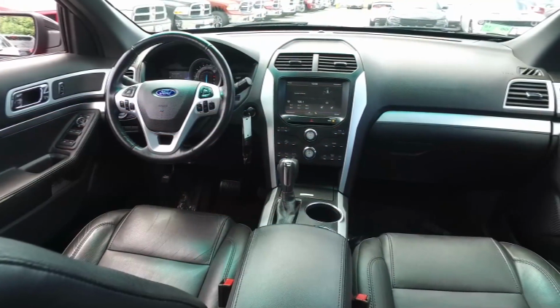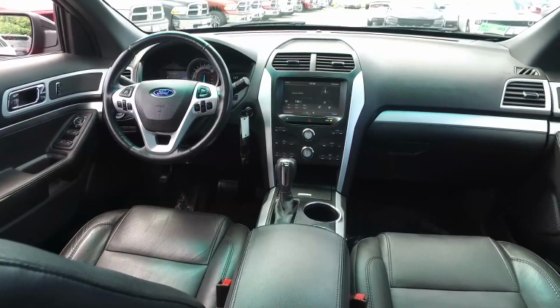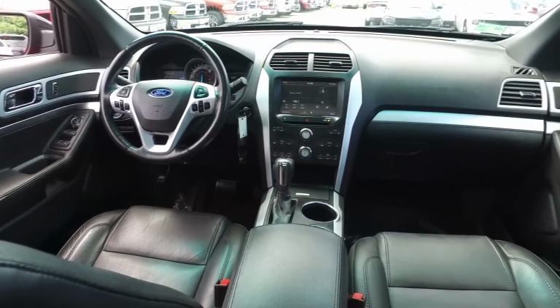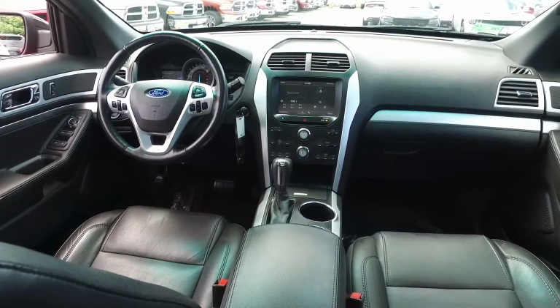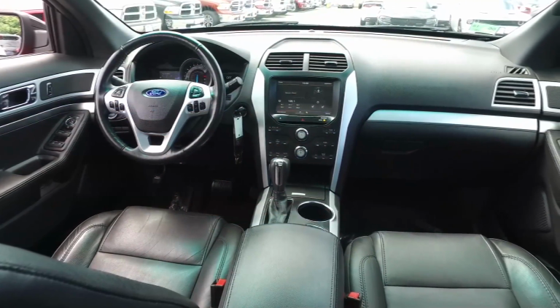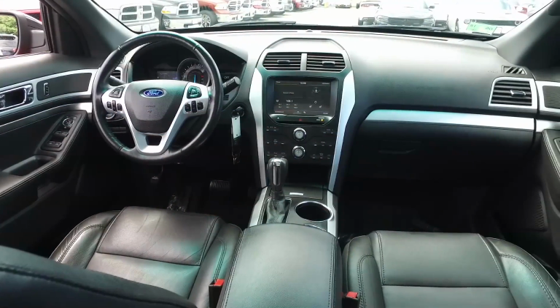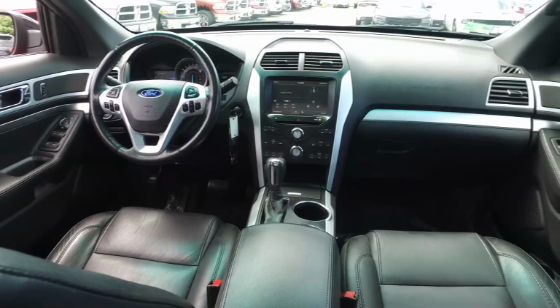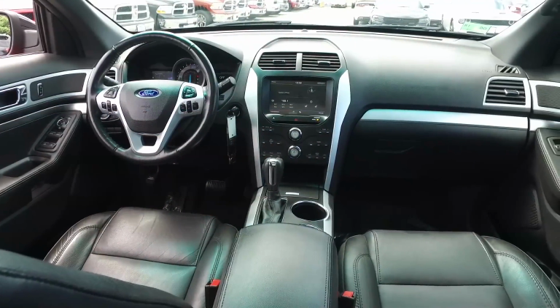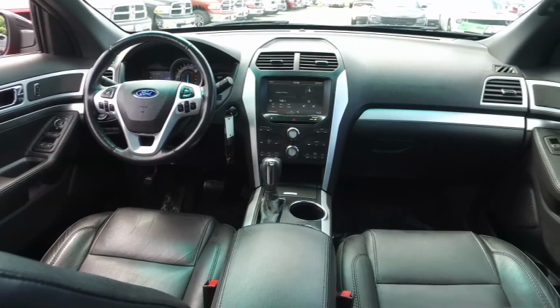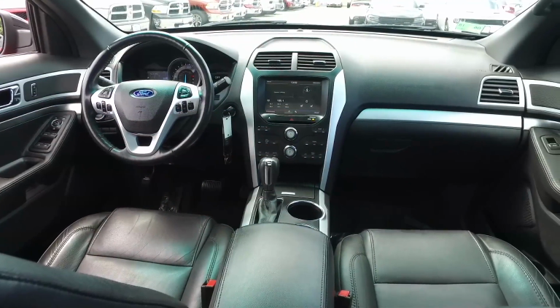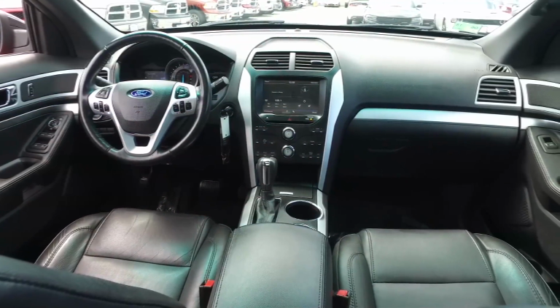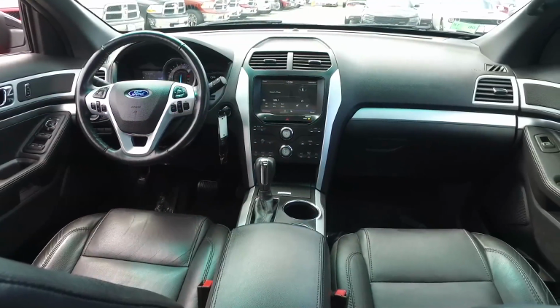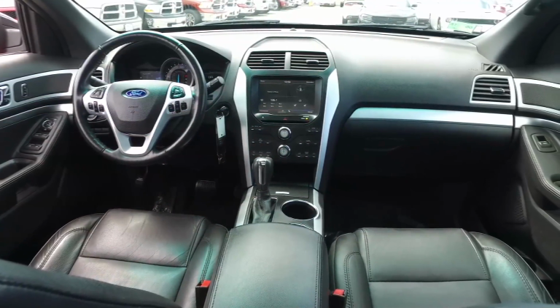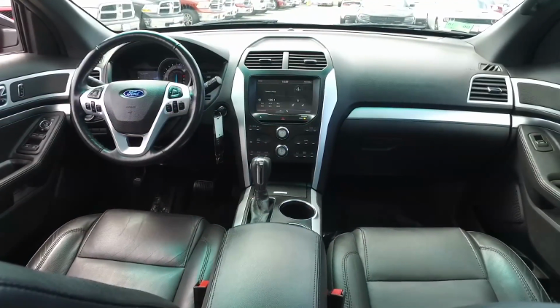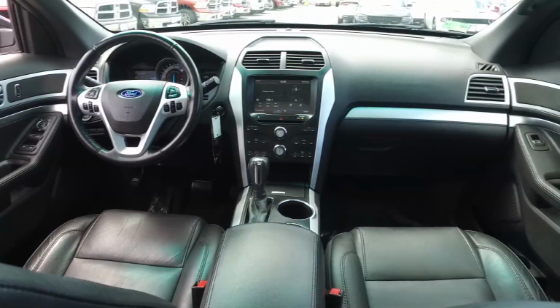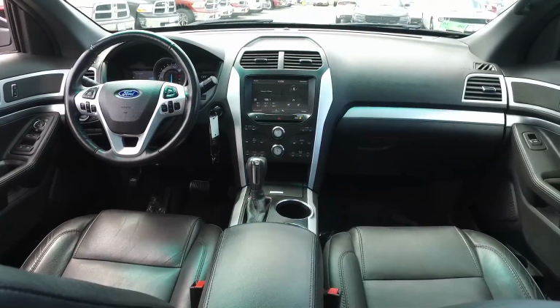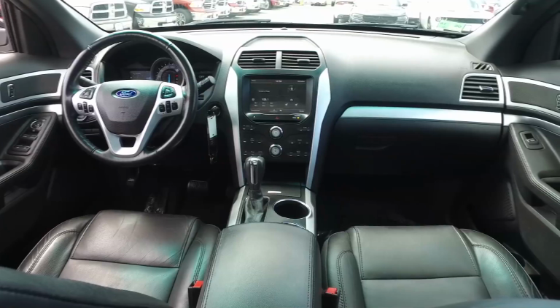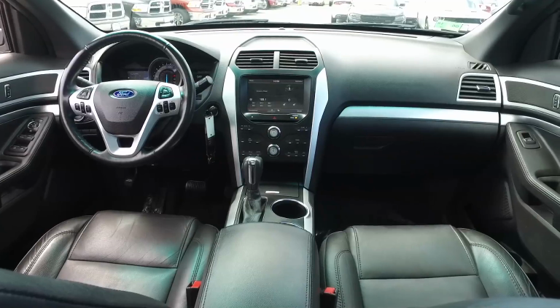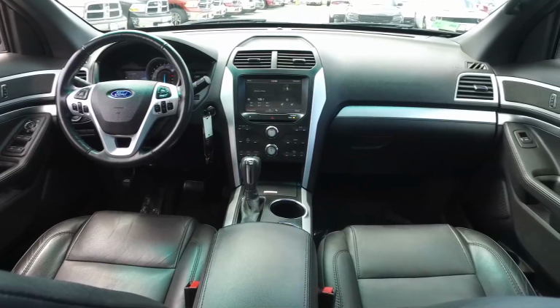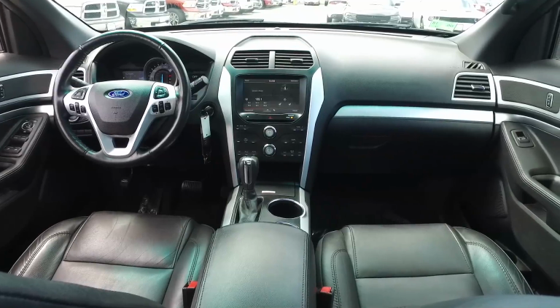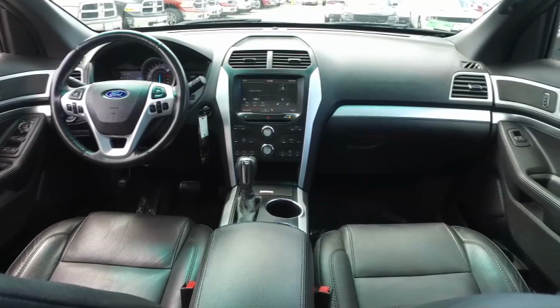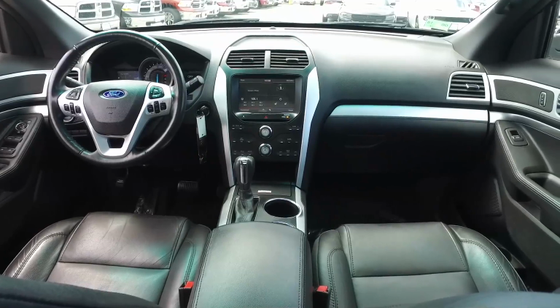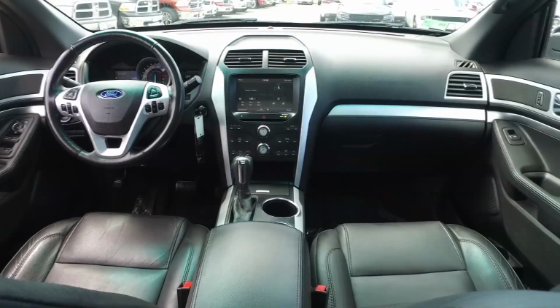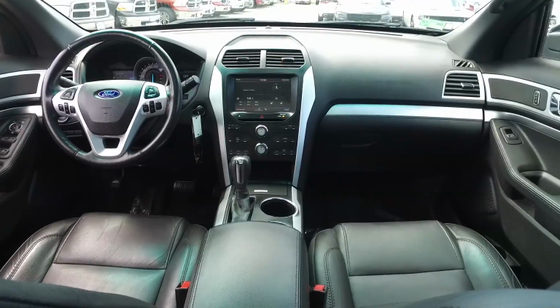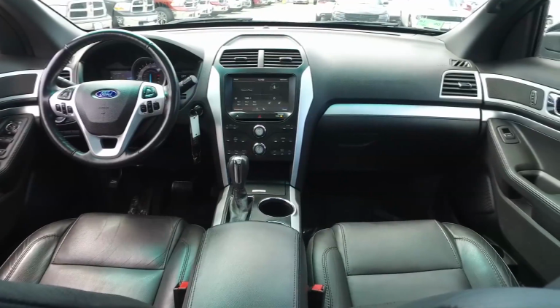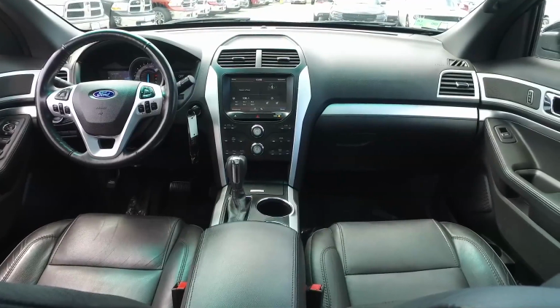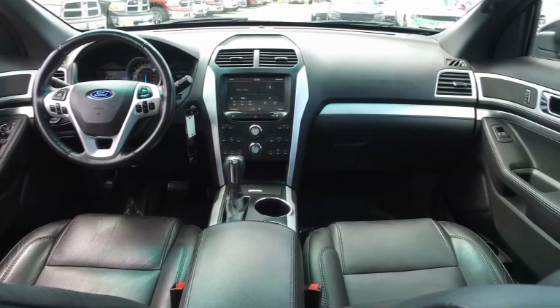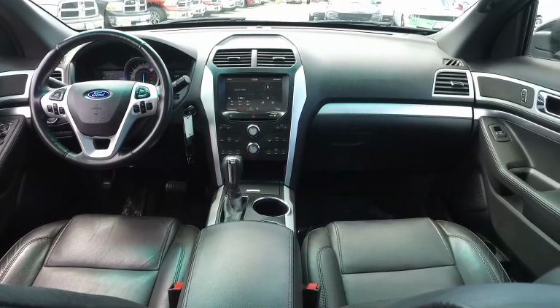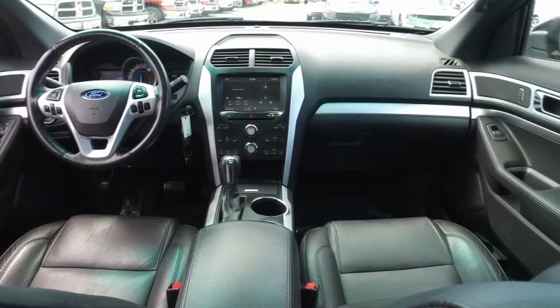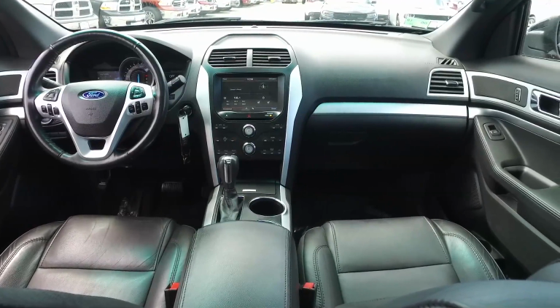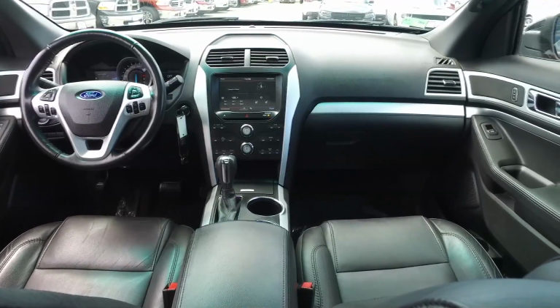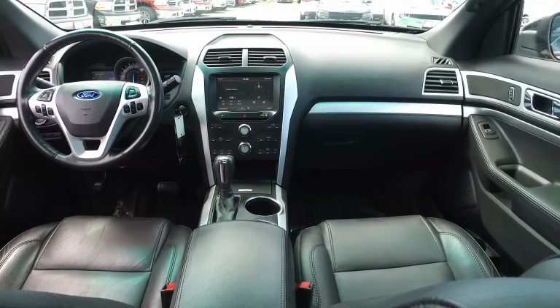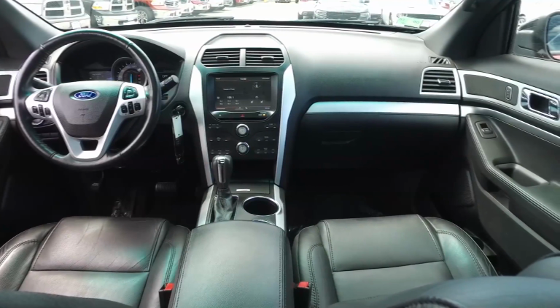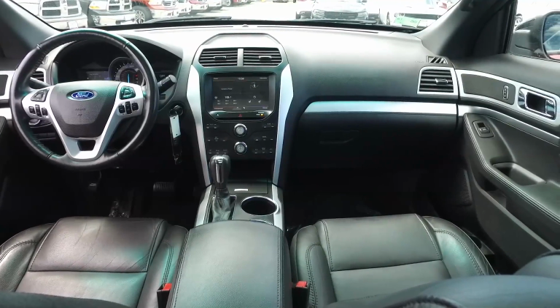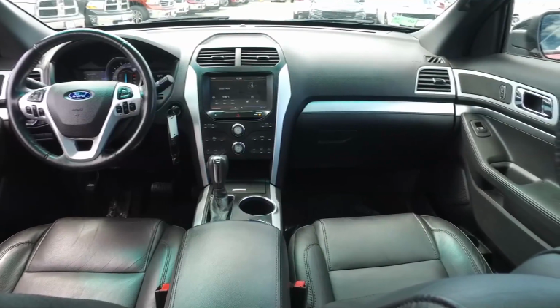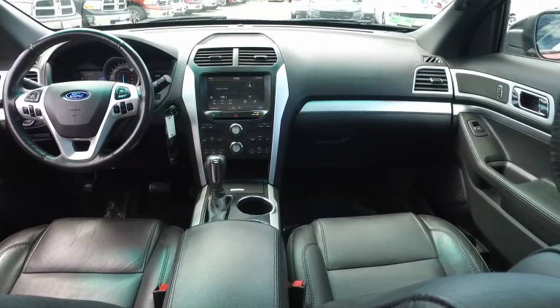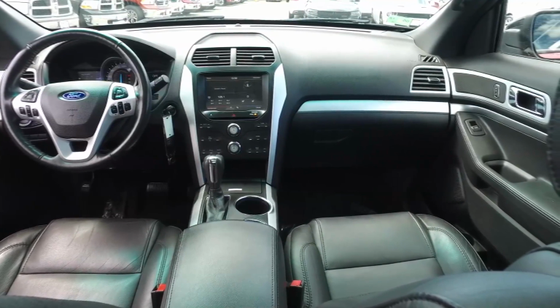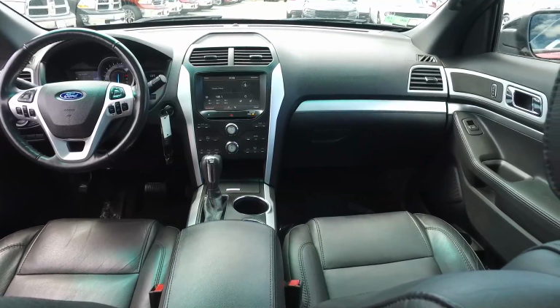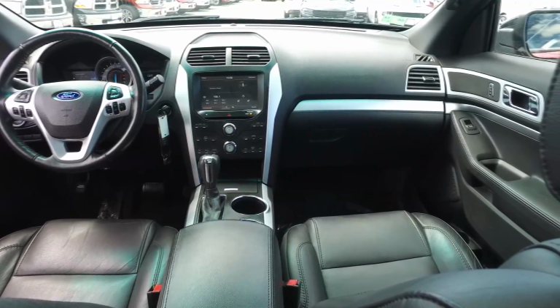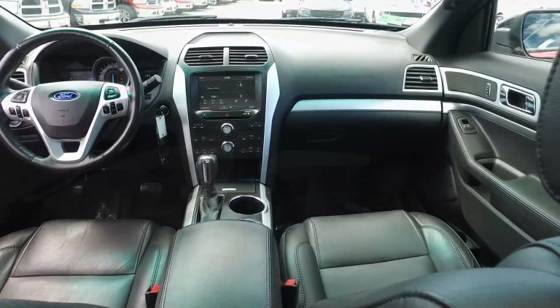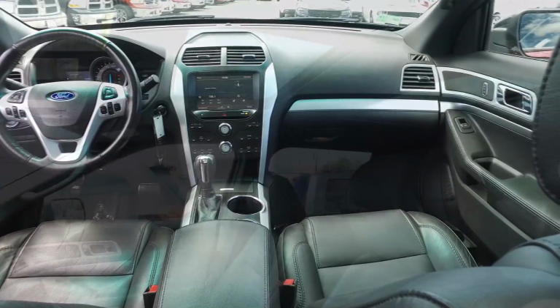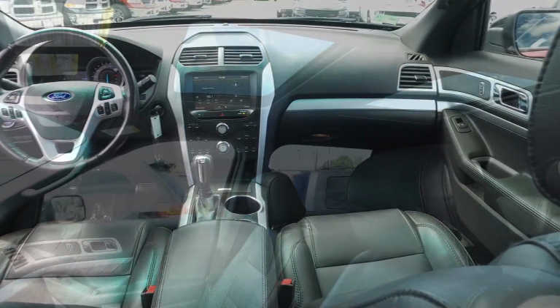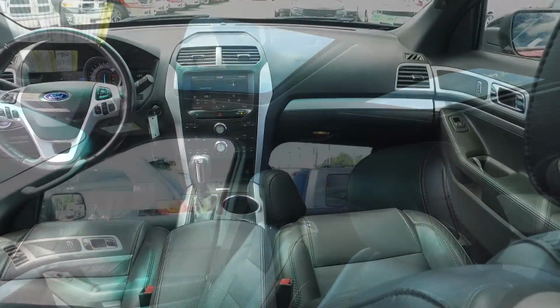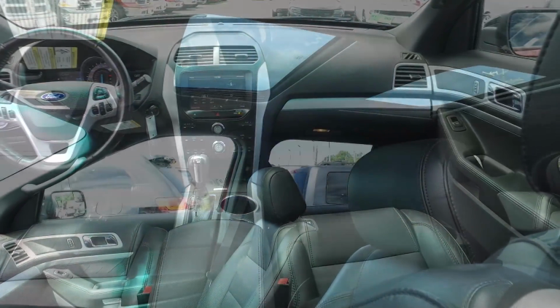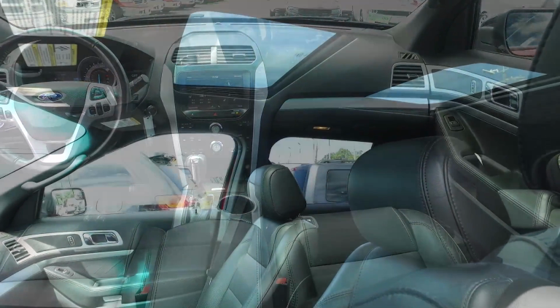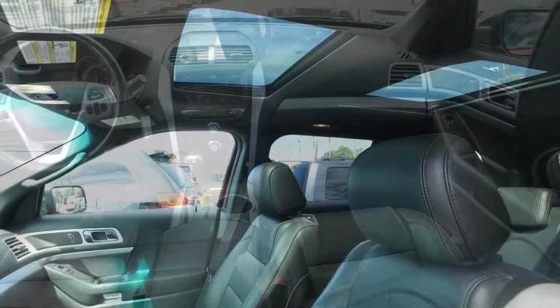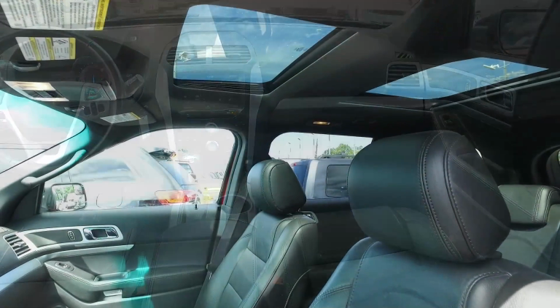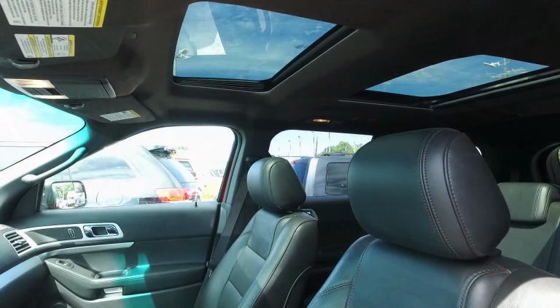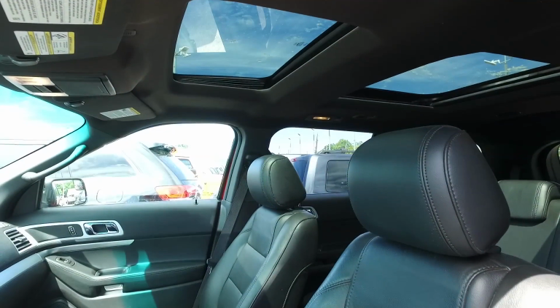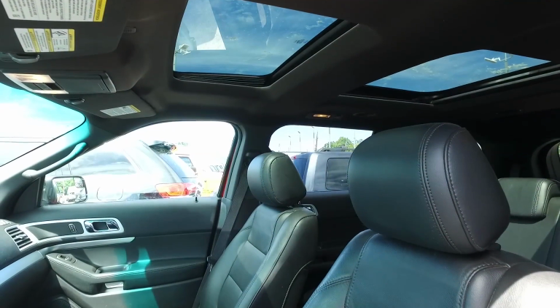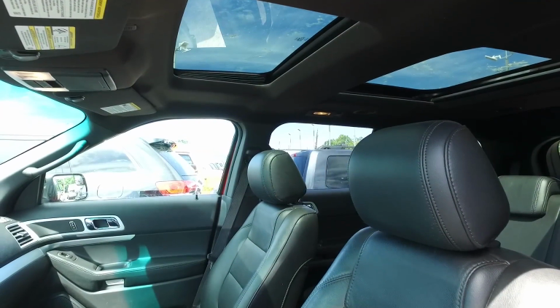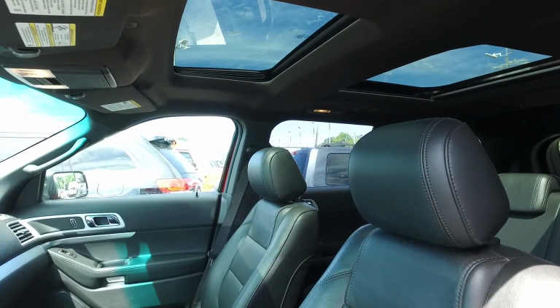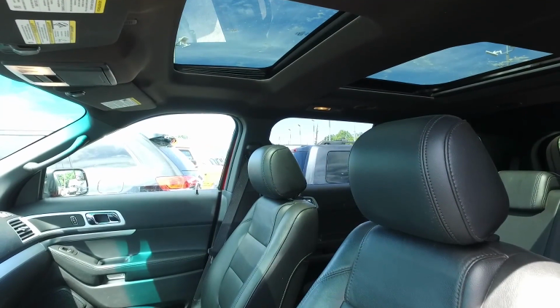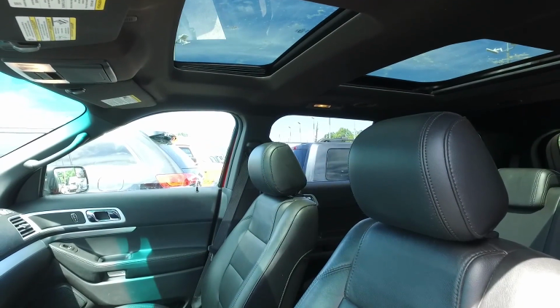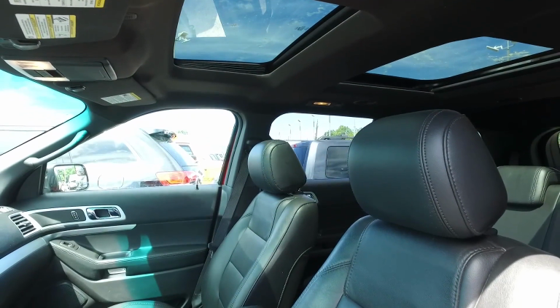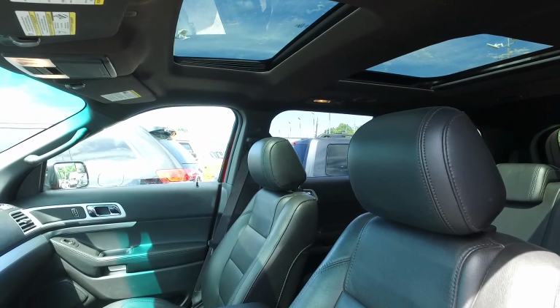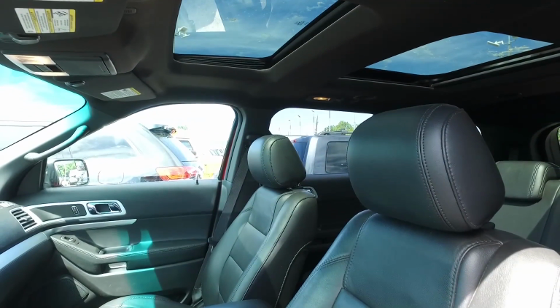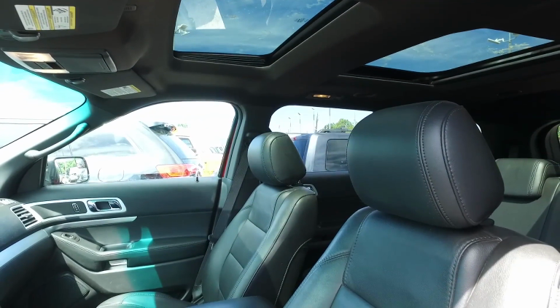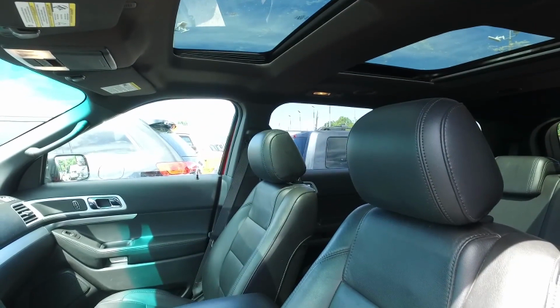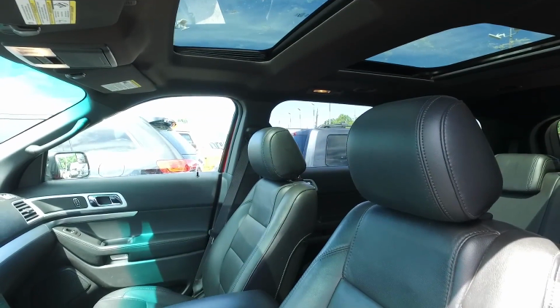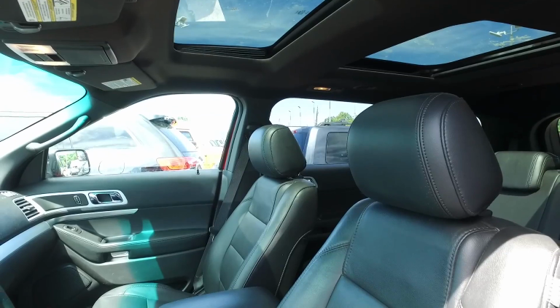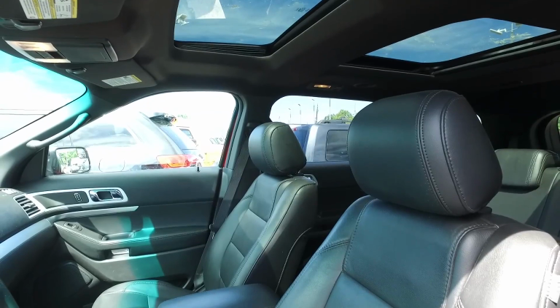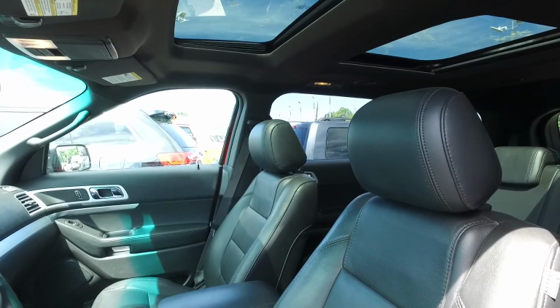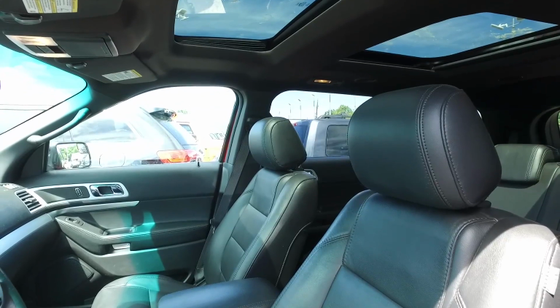What really makes it is inside: leather with power seats, backup camera, Bluetooth, and overhead a dual-pane moonroof.